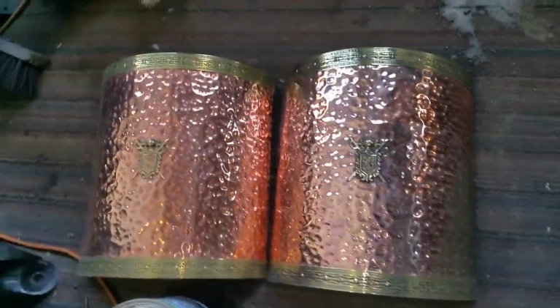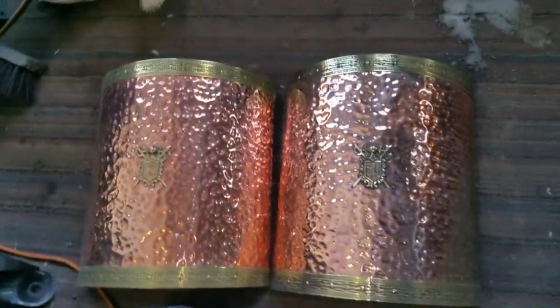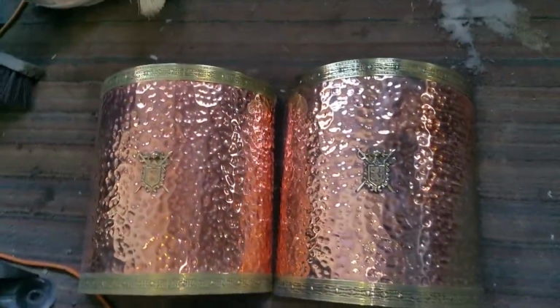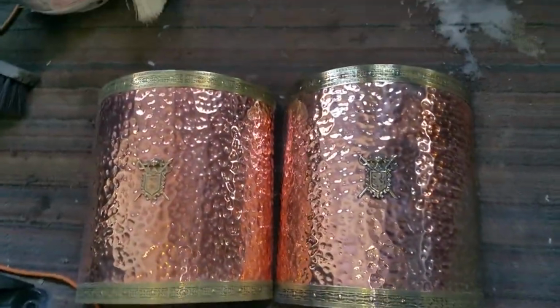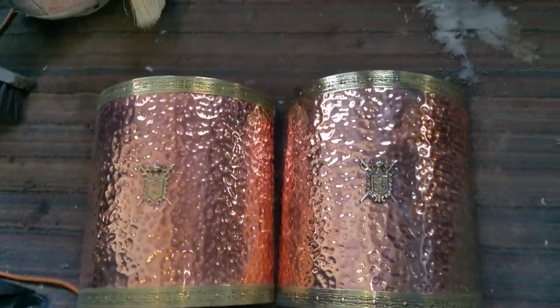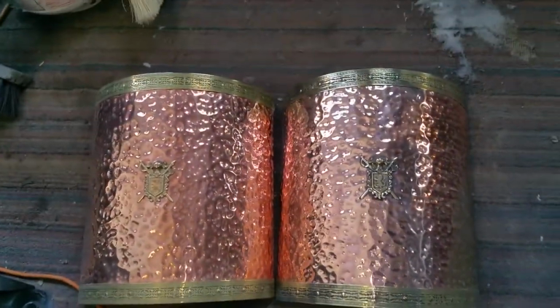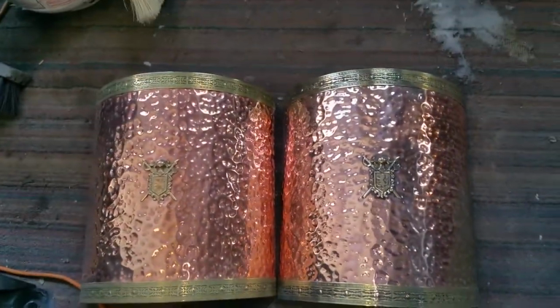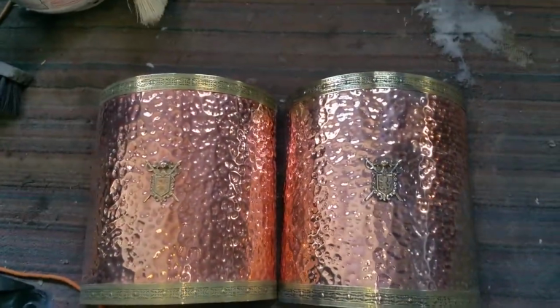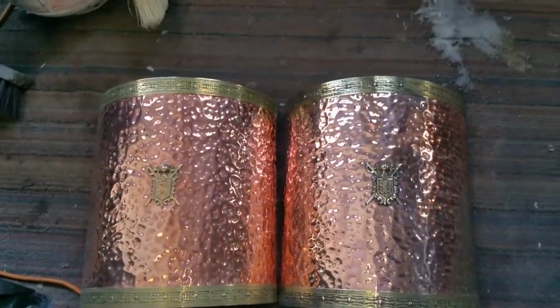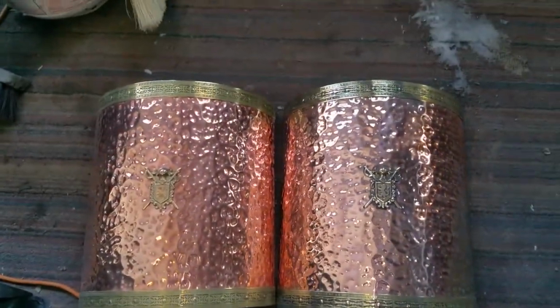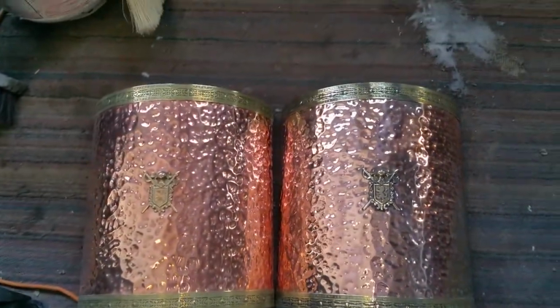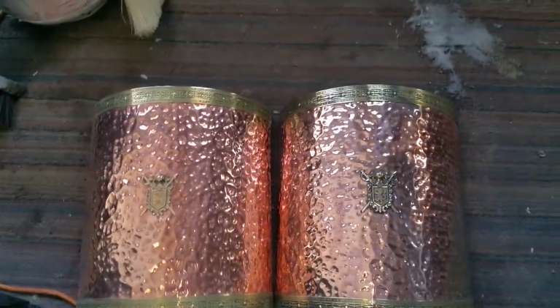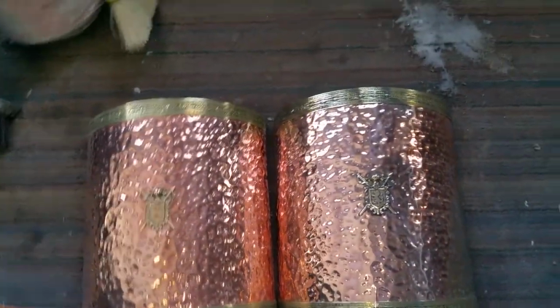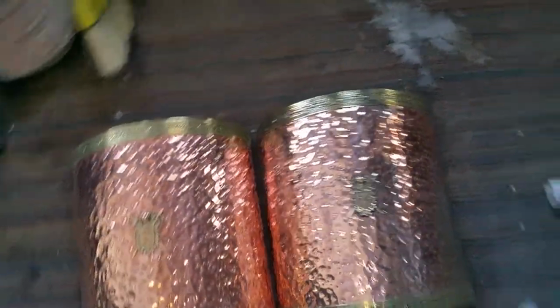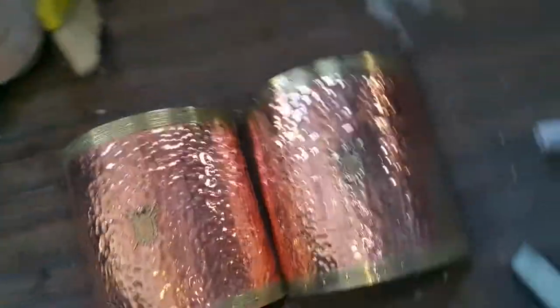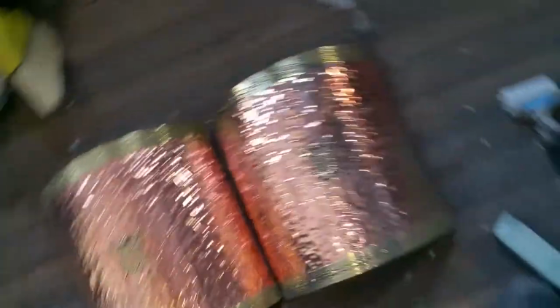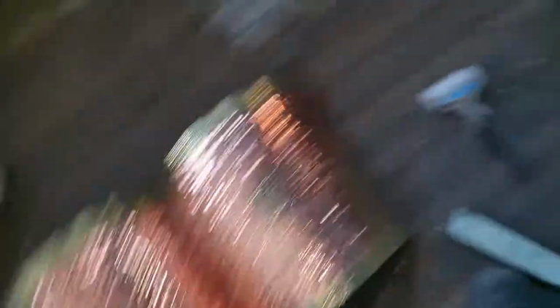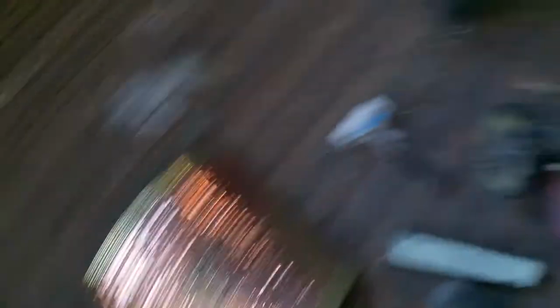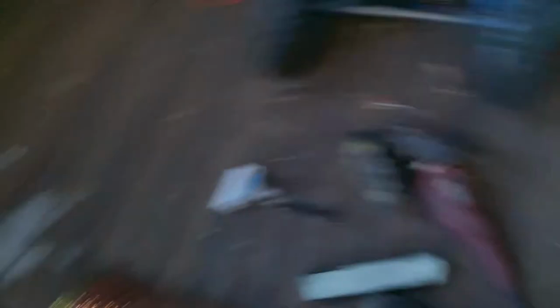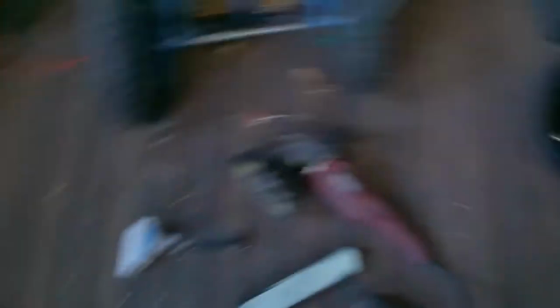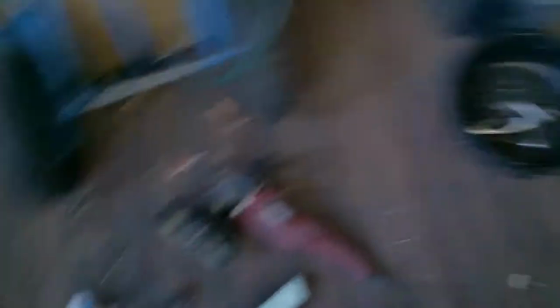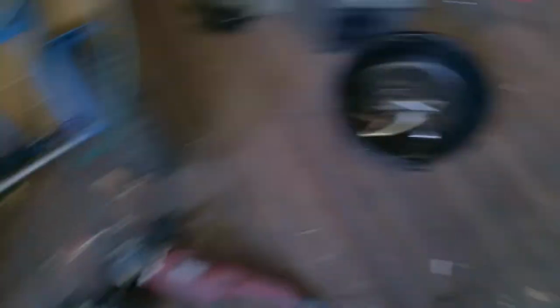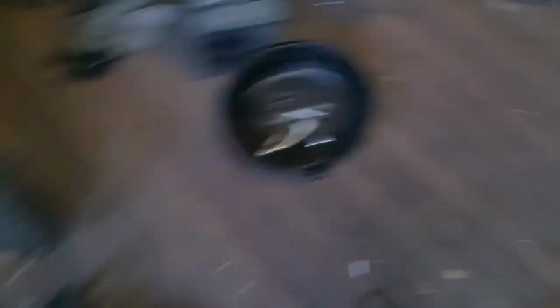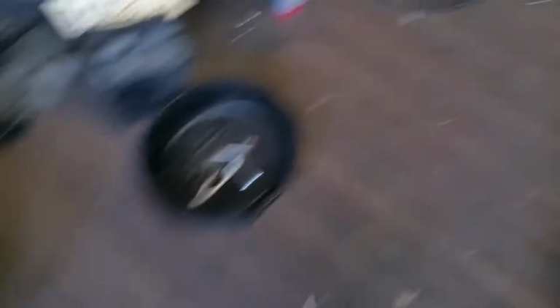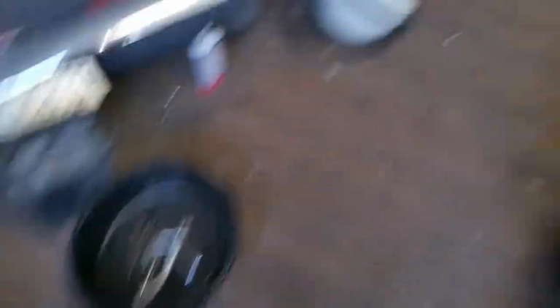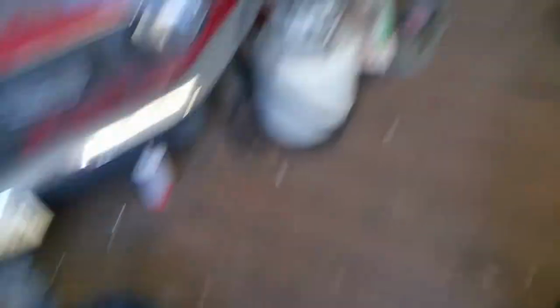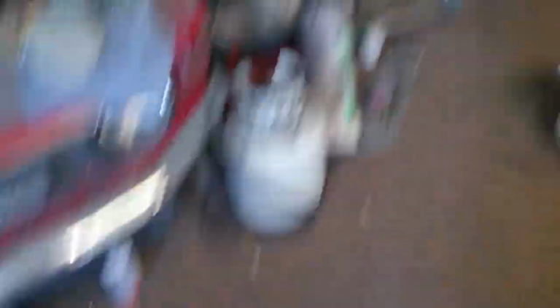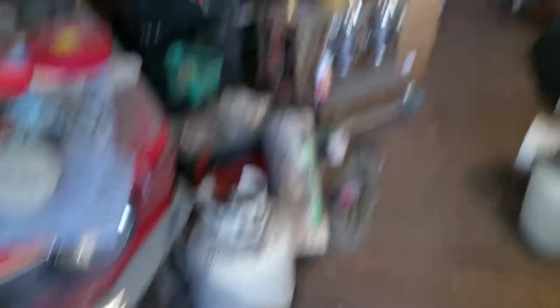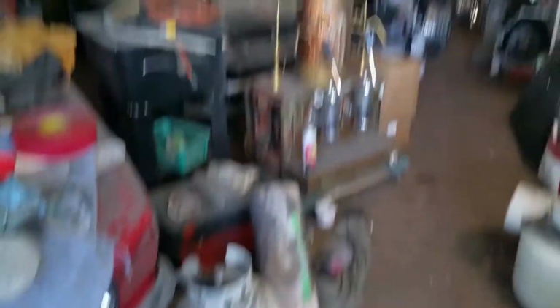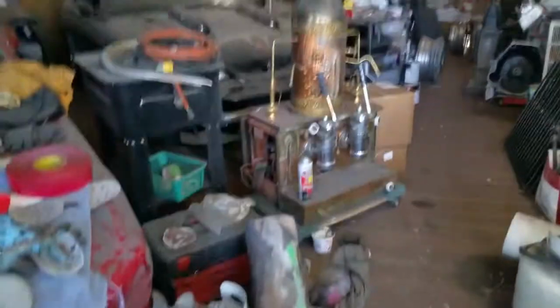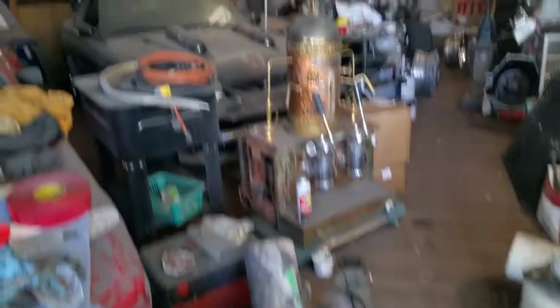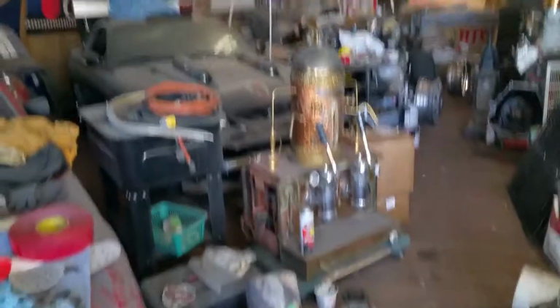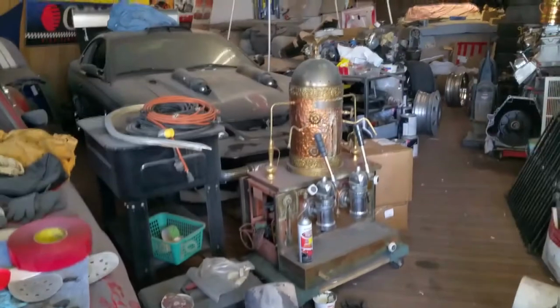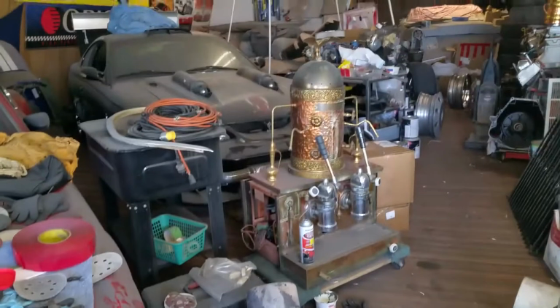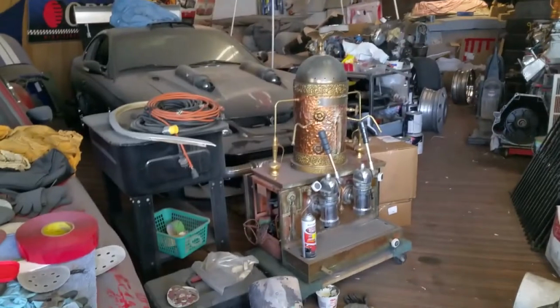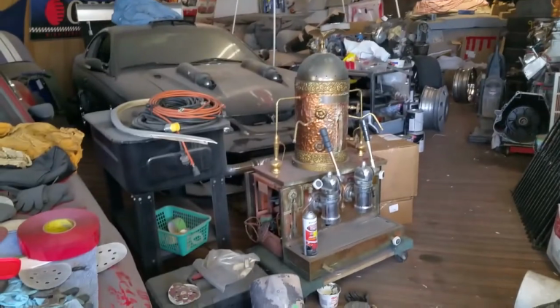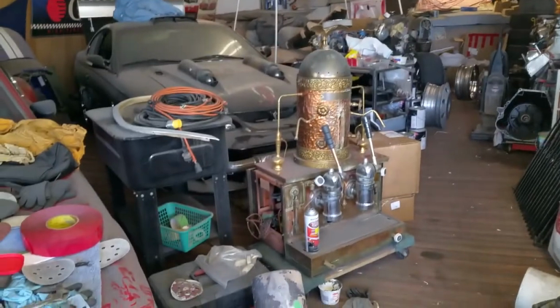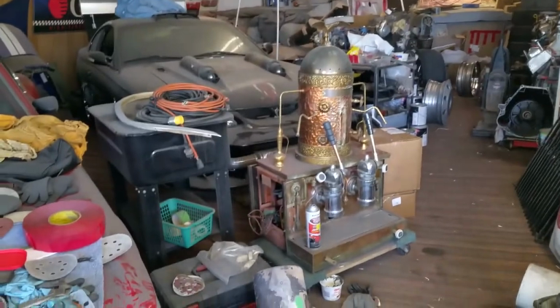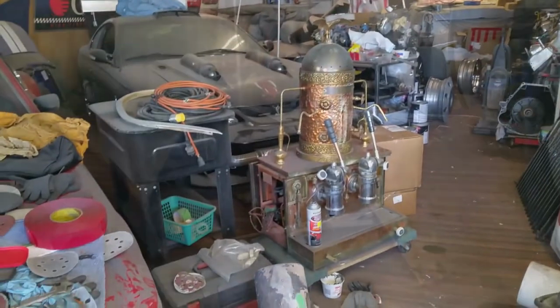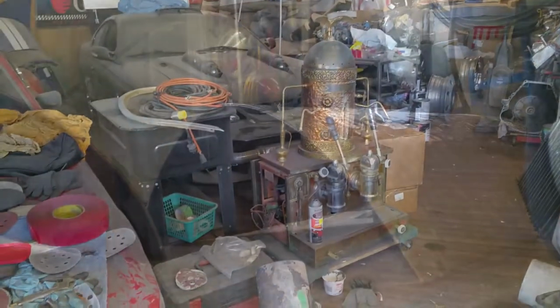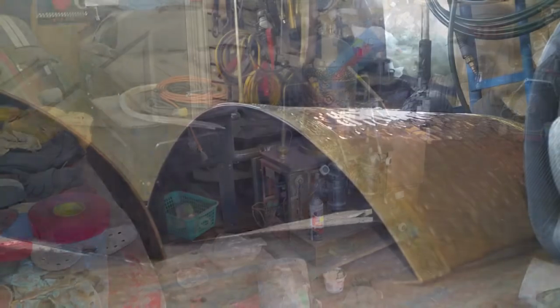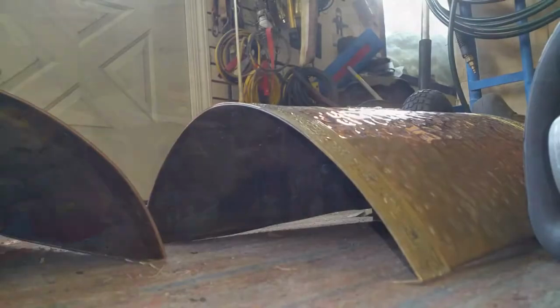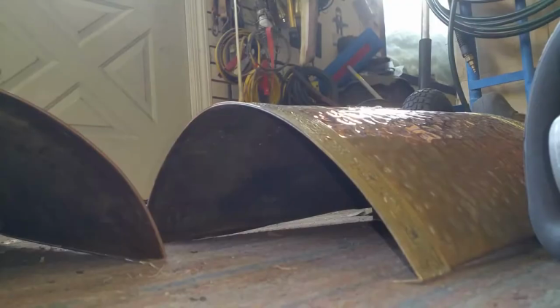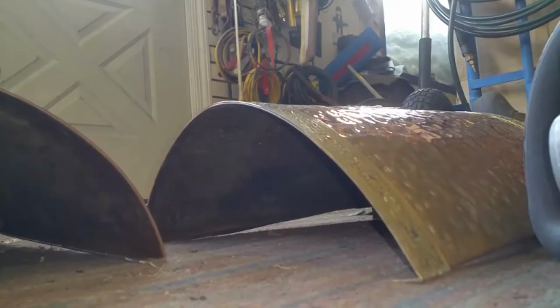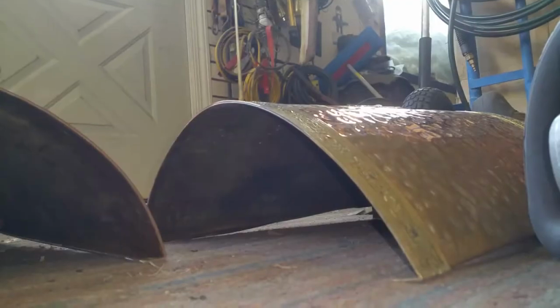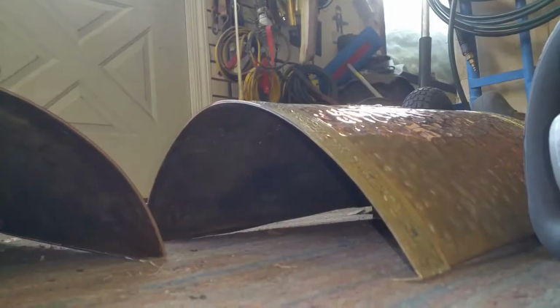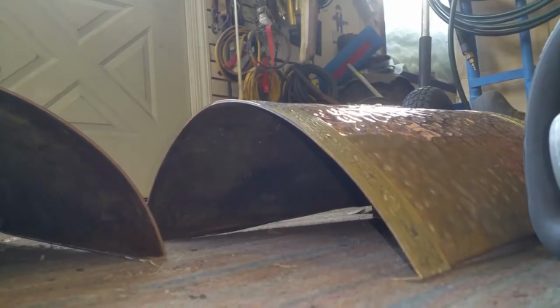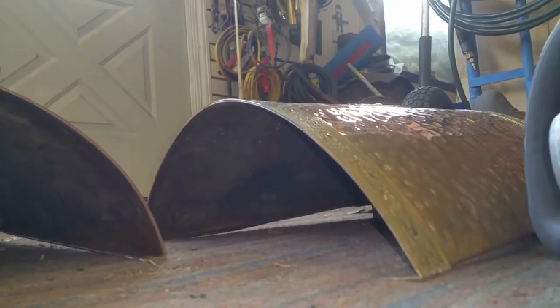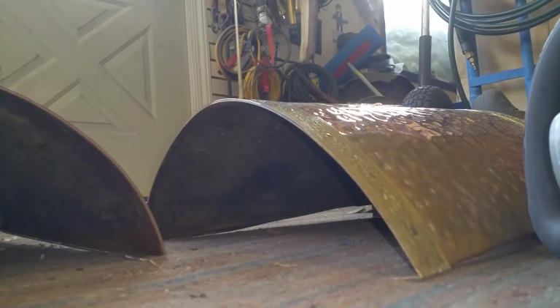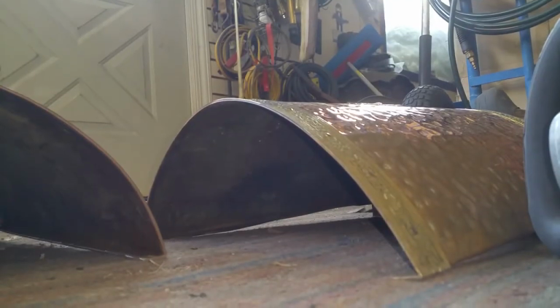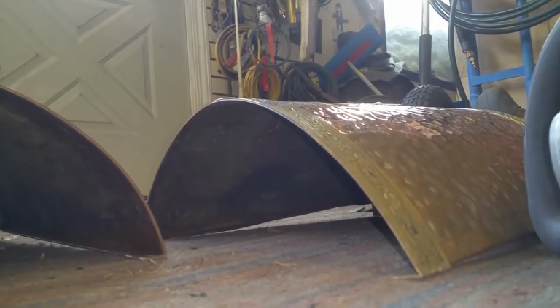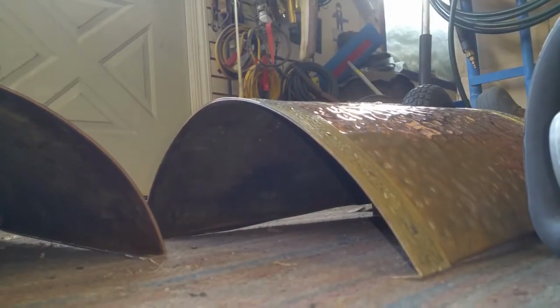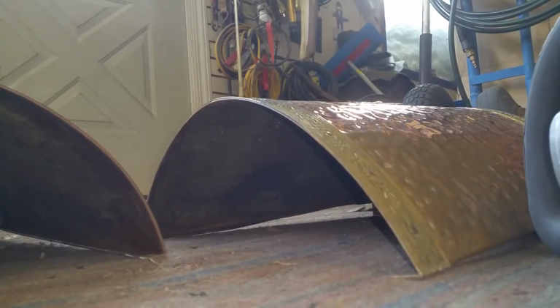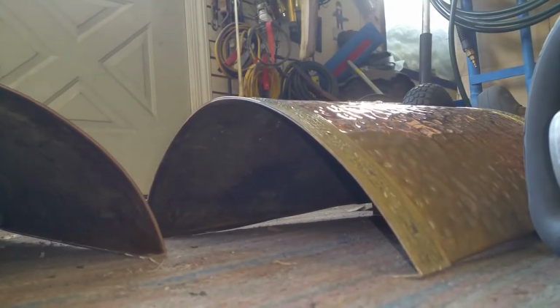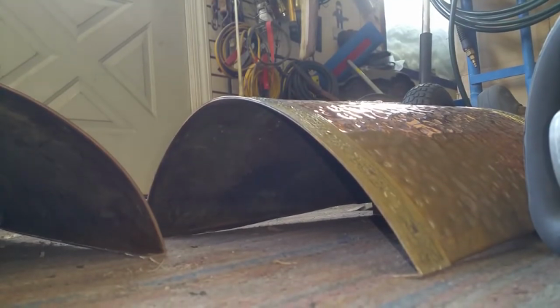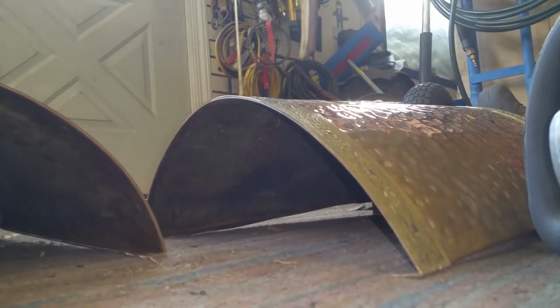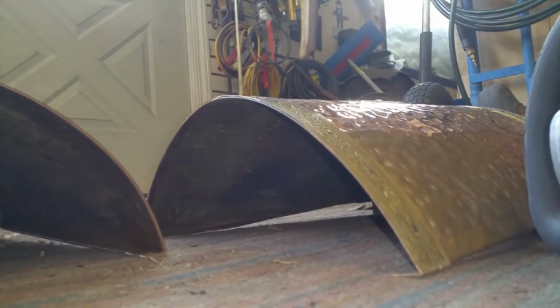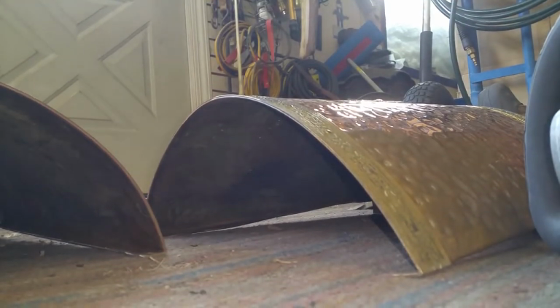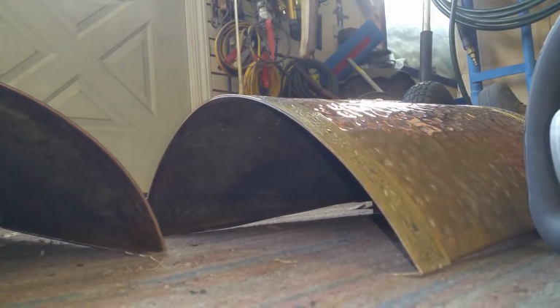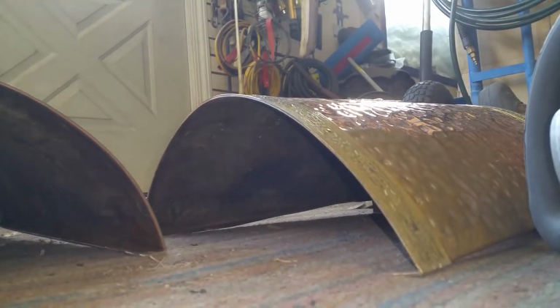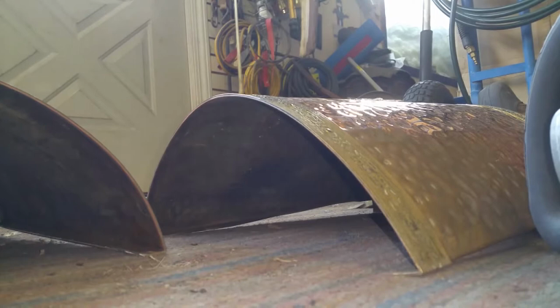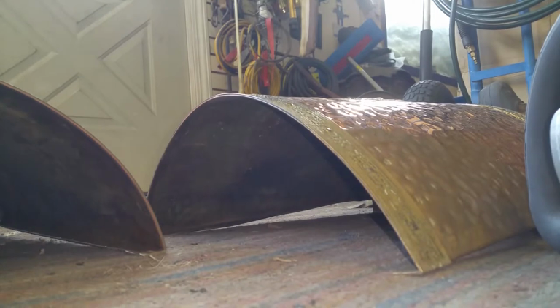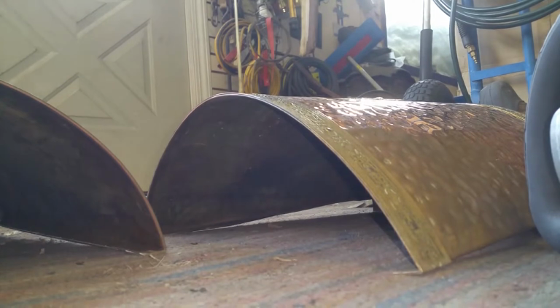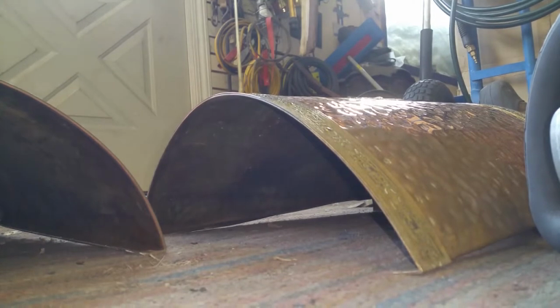I'll get those buffed up and then move on to the big piece. And for those who care to see how I'm doing this...